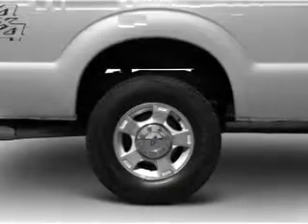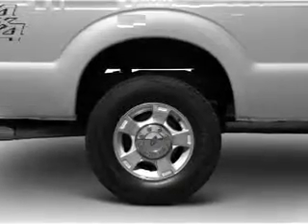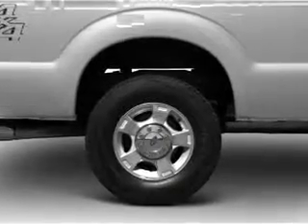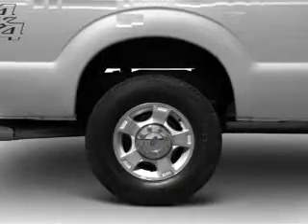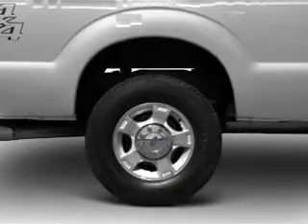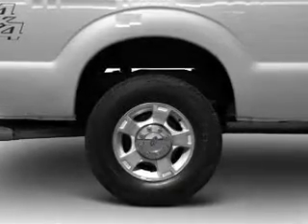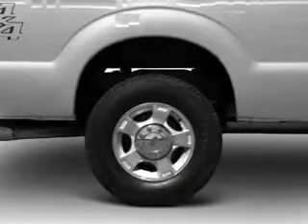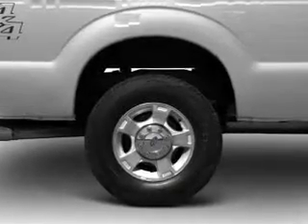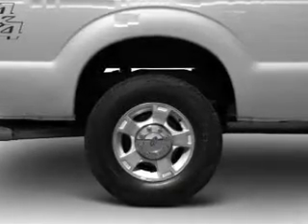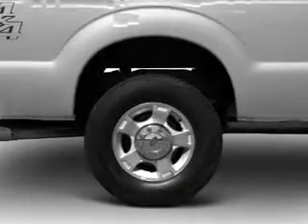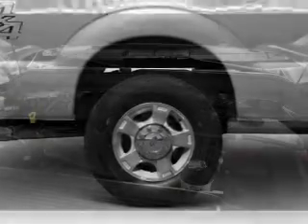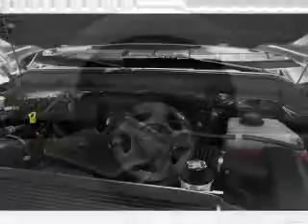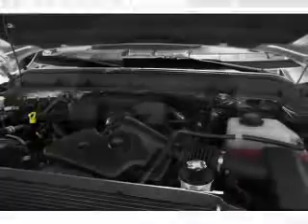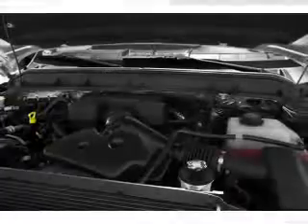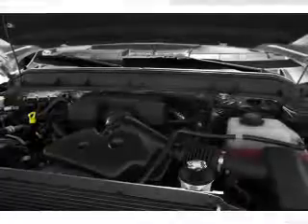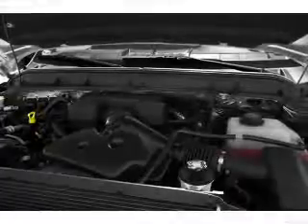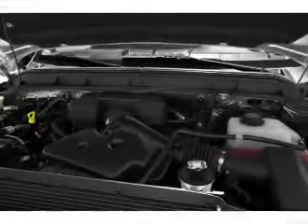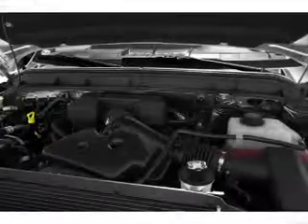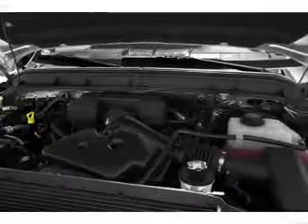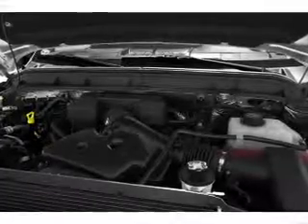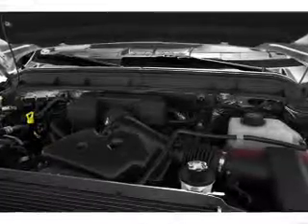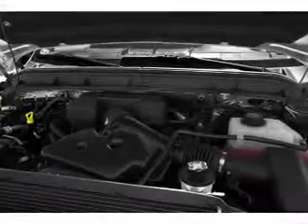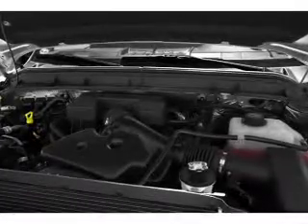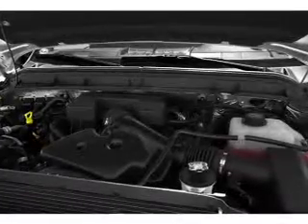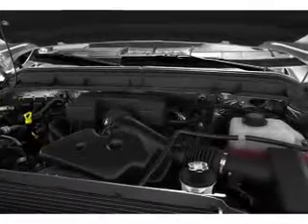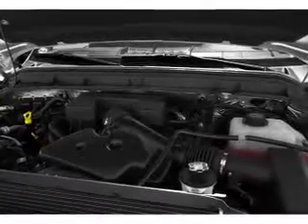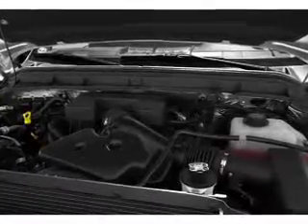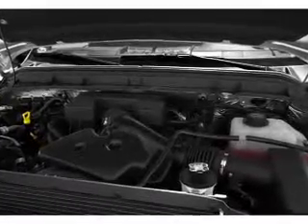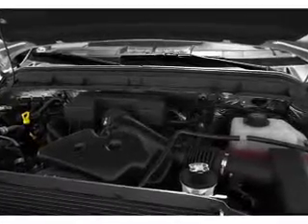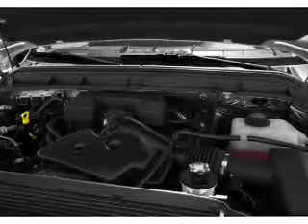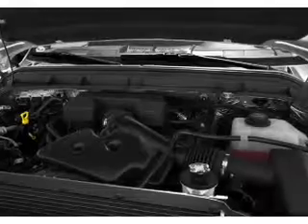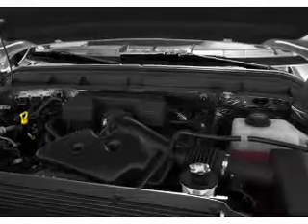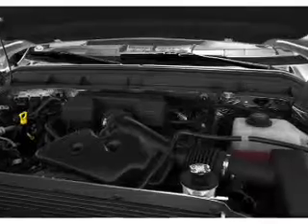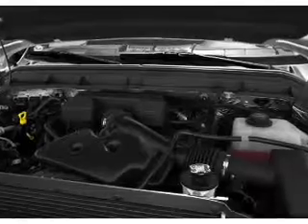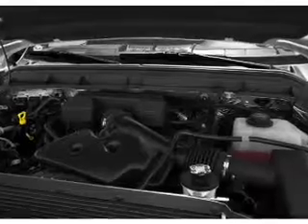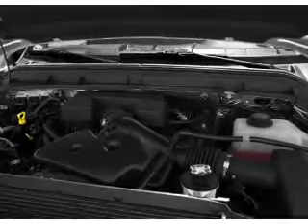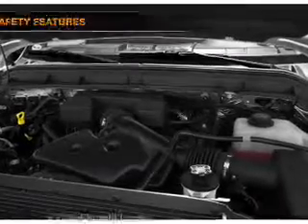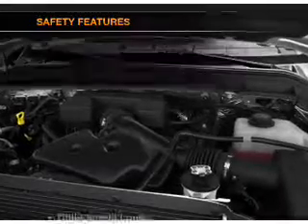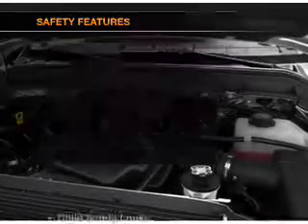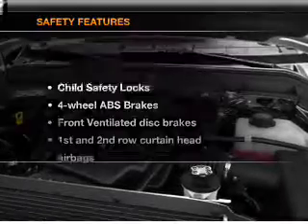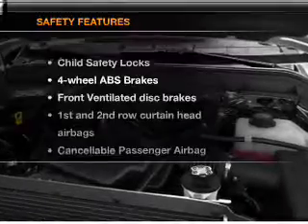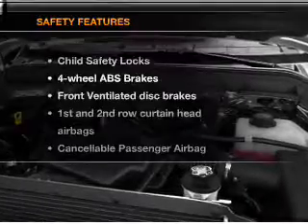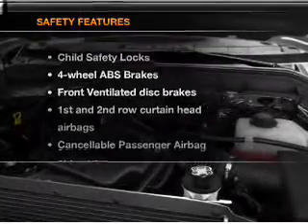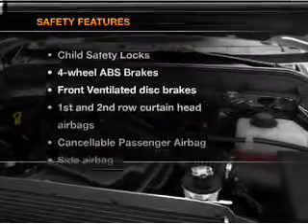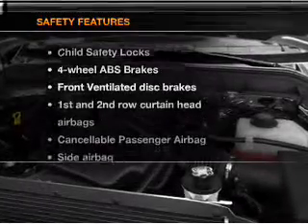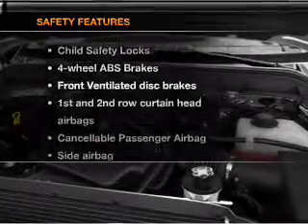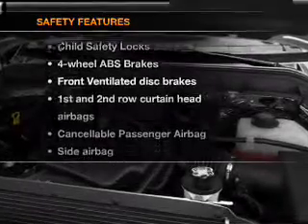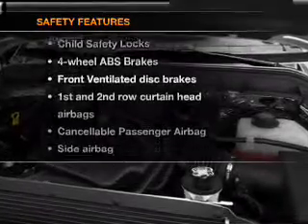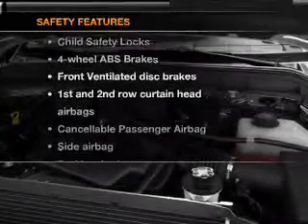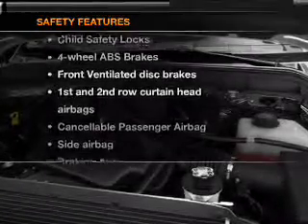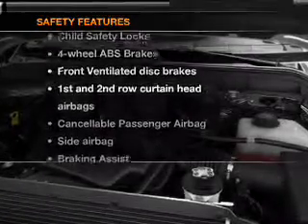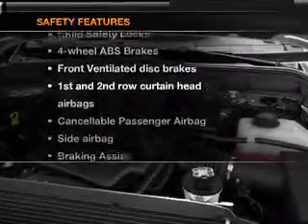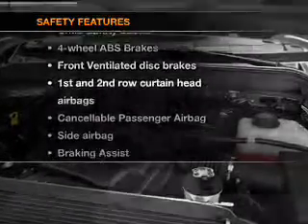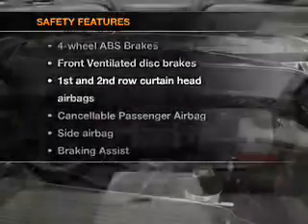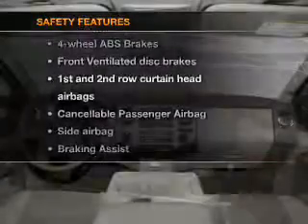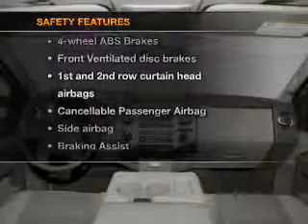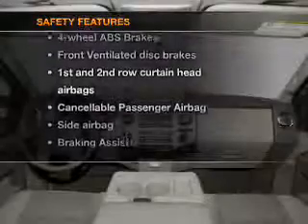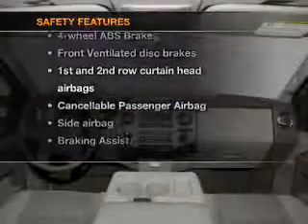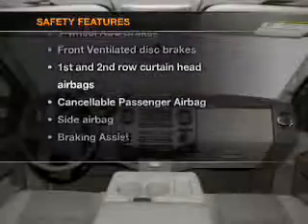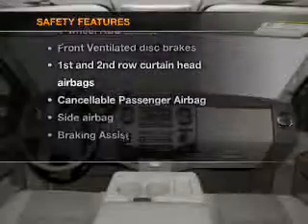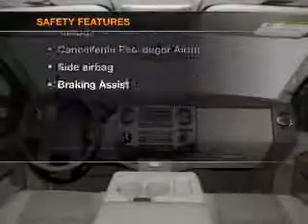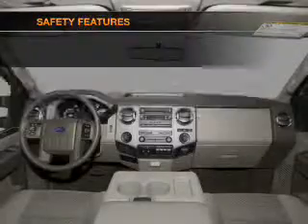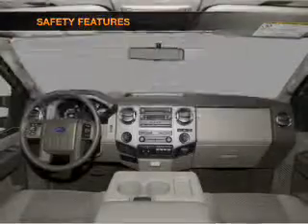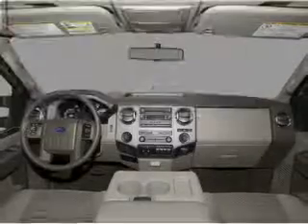An AM-FM stereo, an alarm system, power steering, air conditioning — and for your peace of mind, the following safety equipment is included.